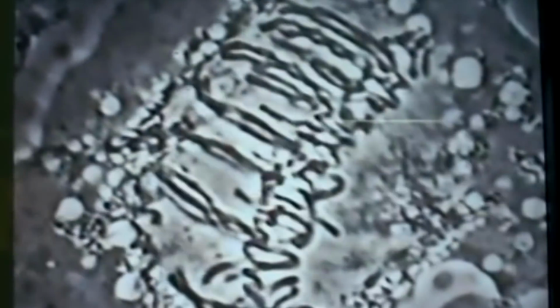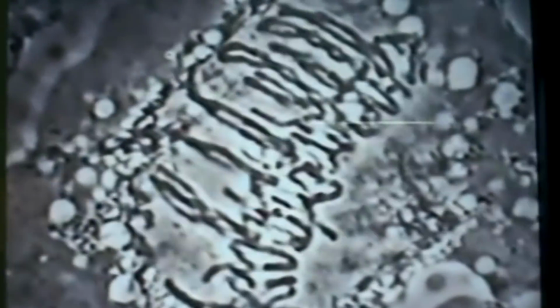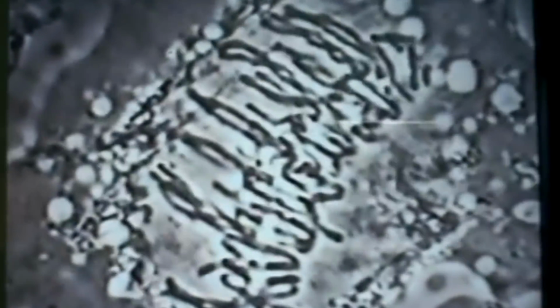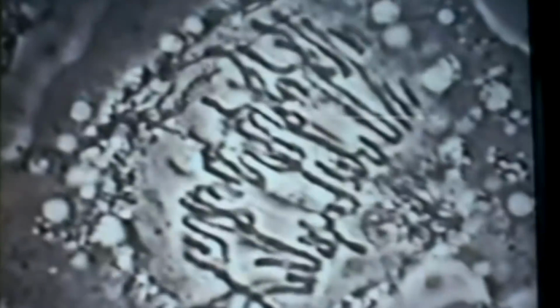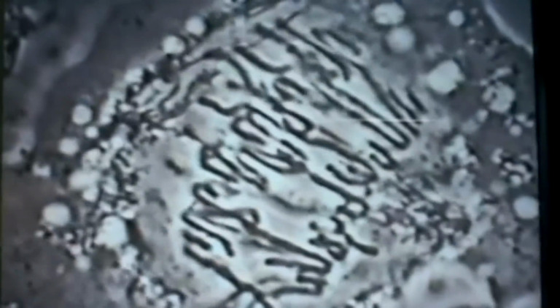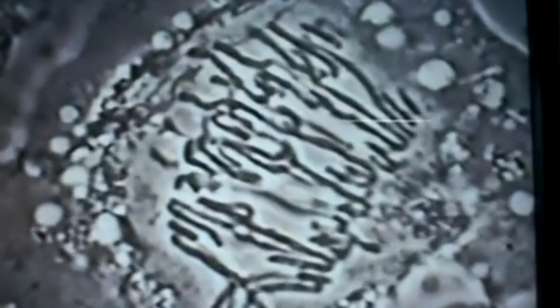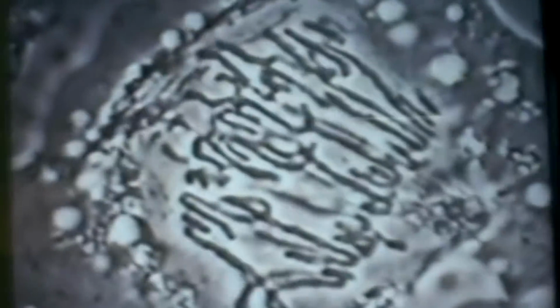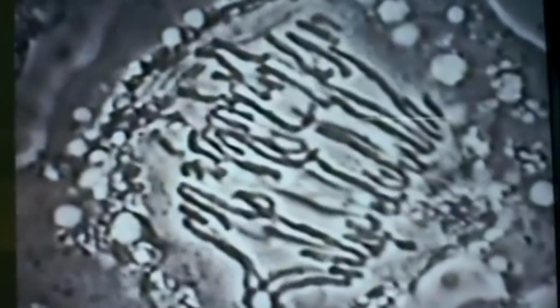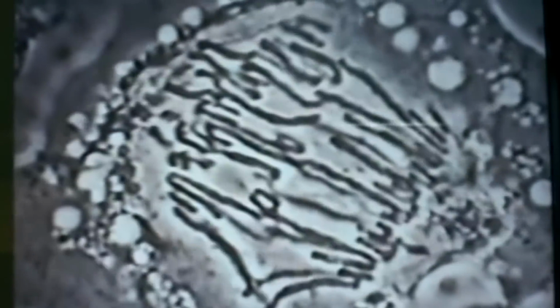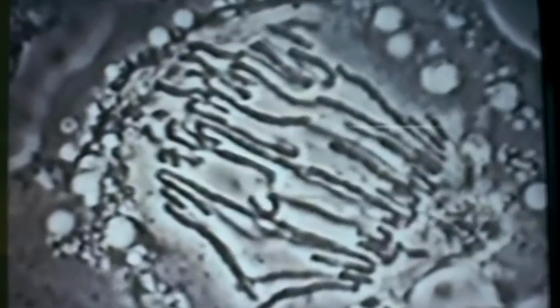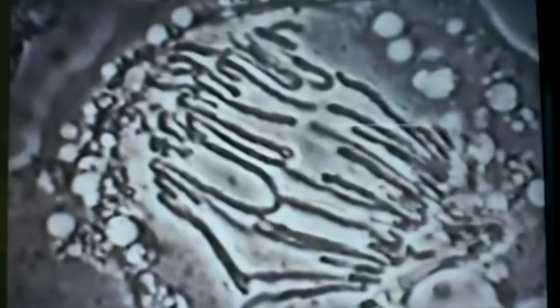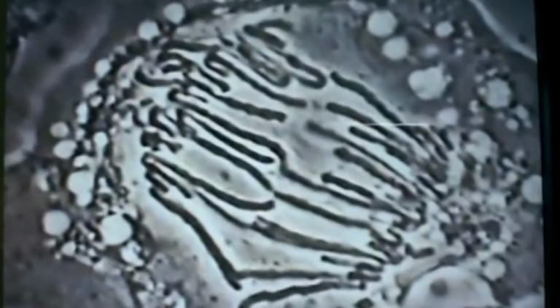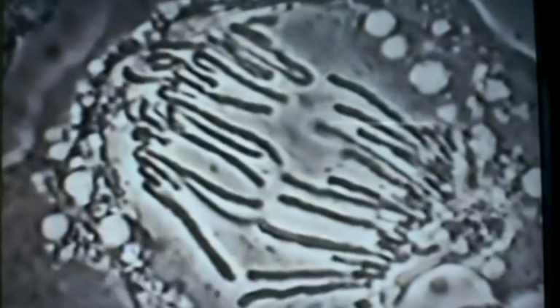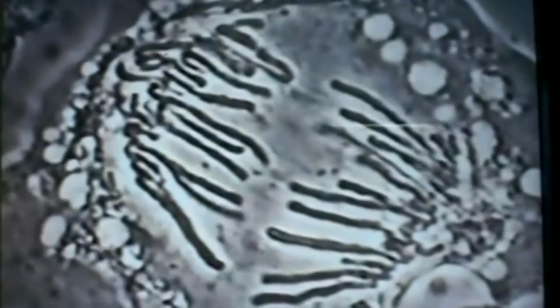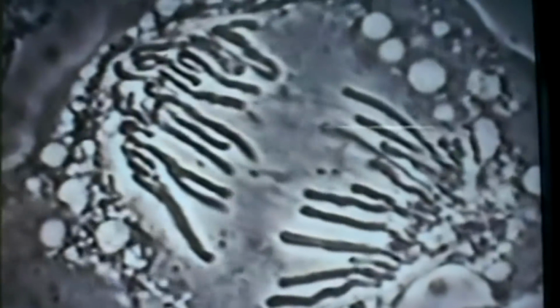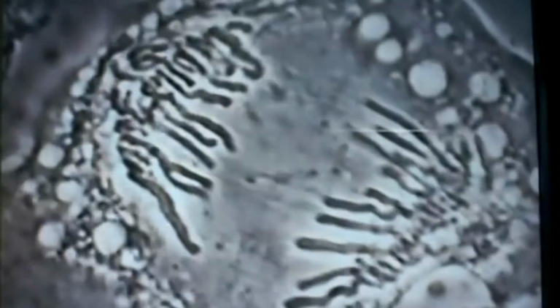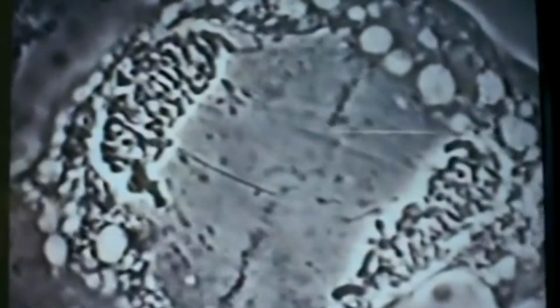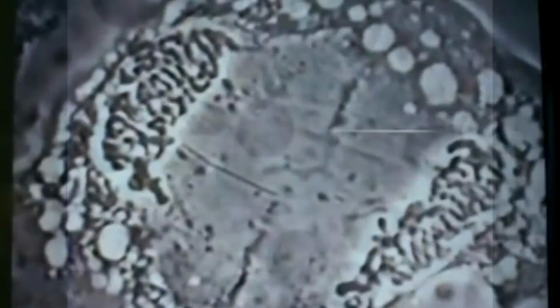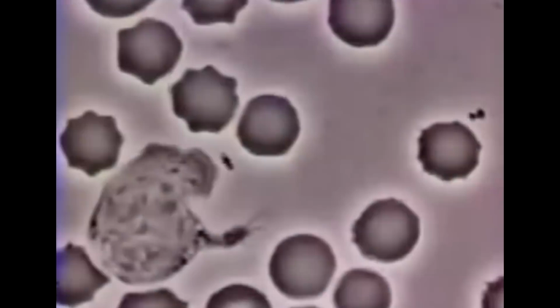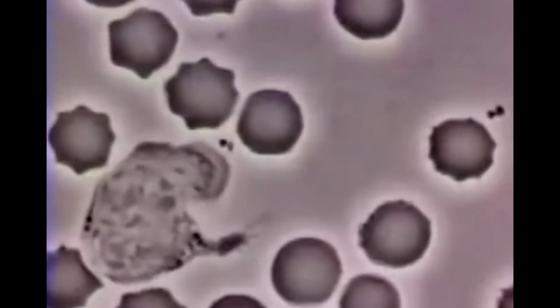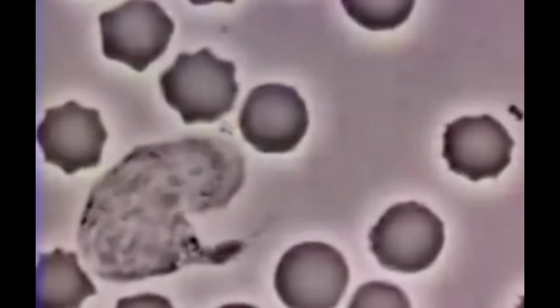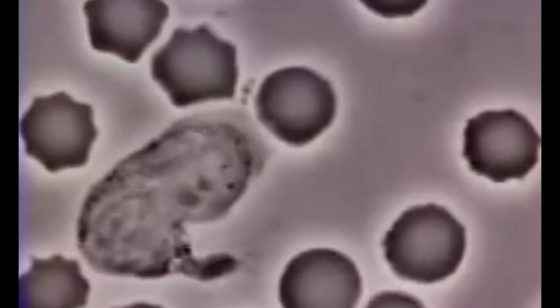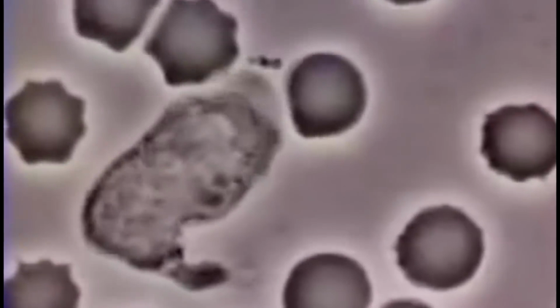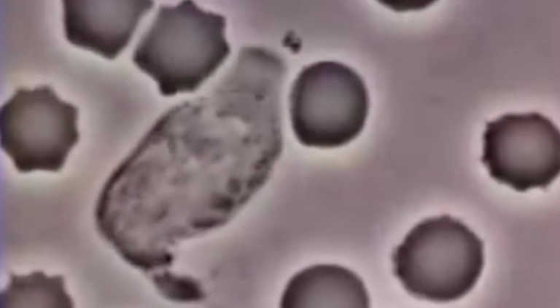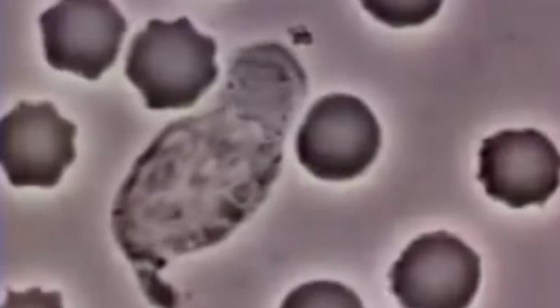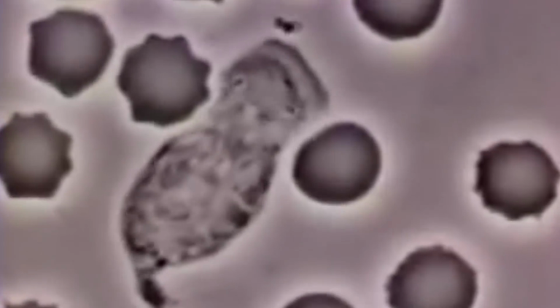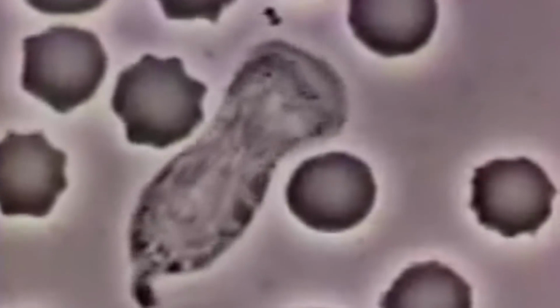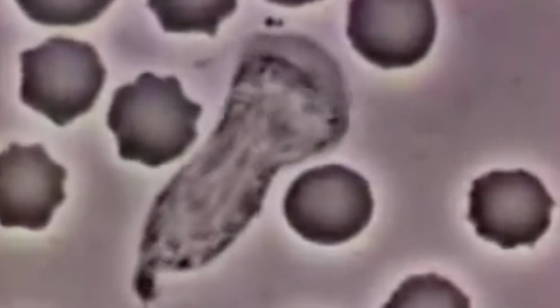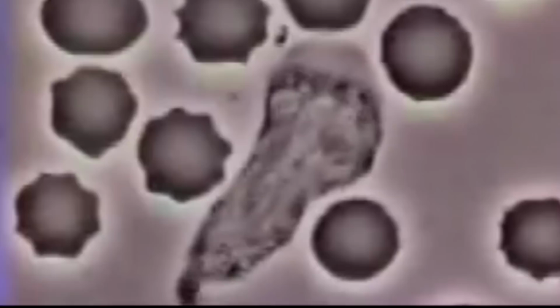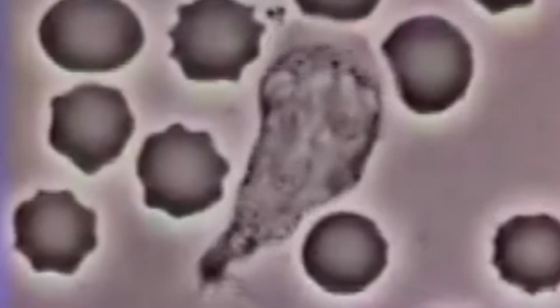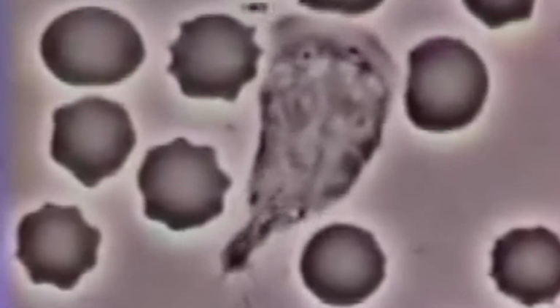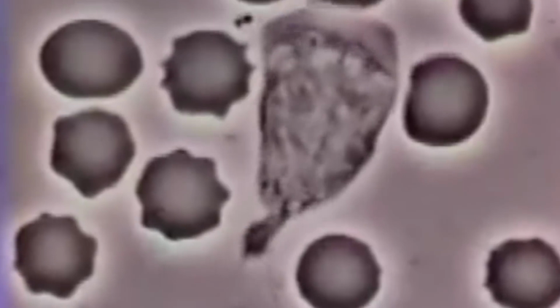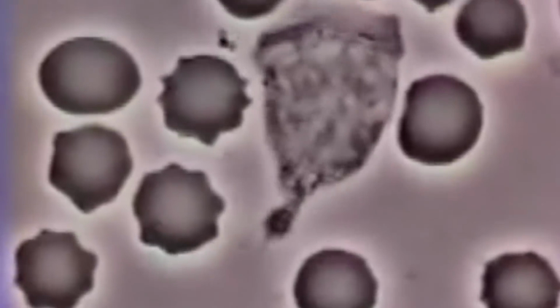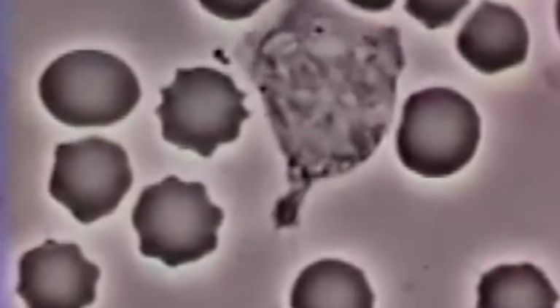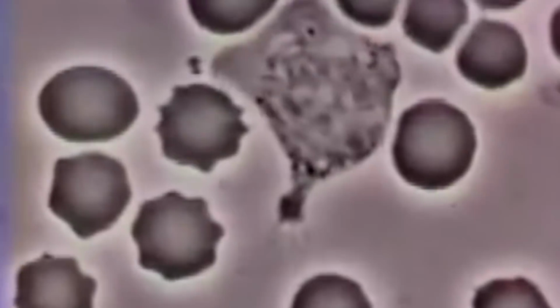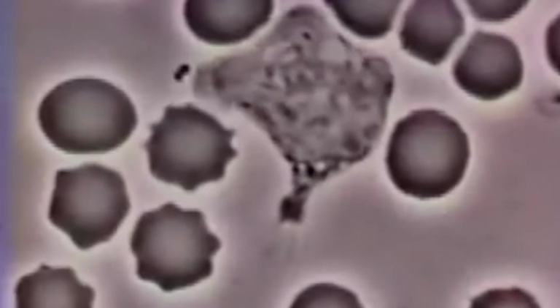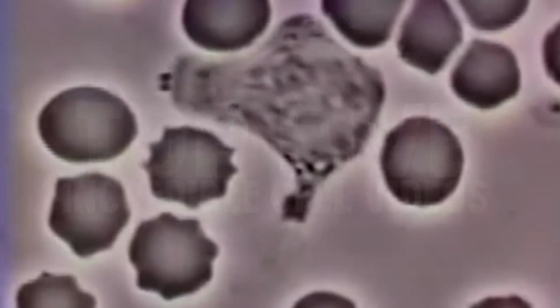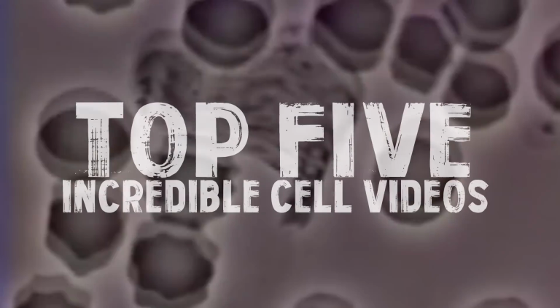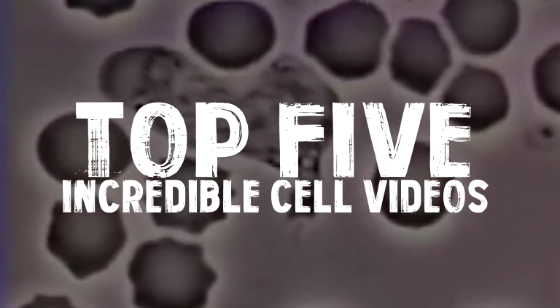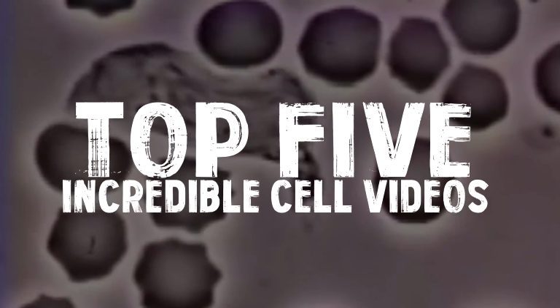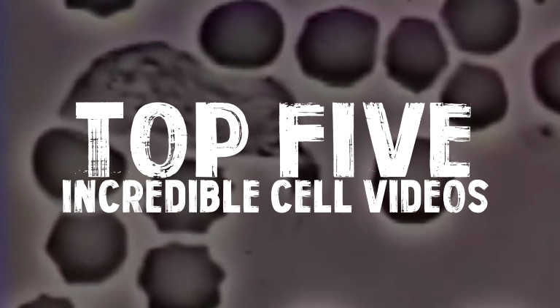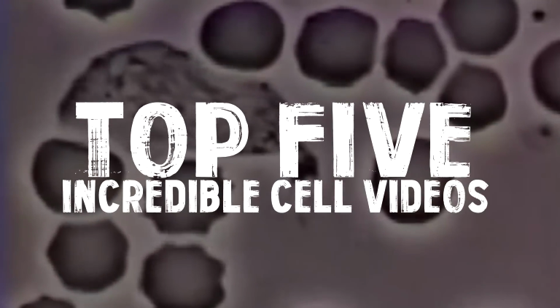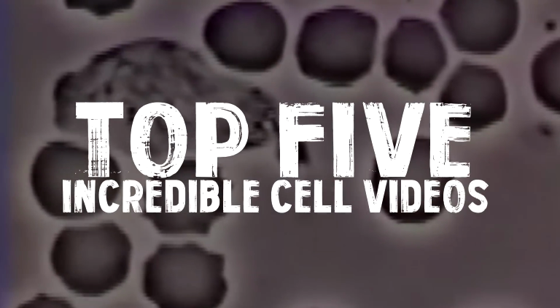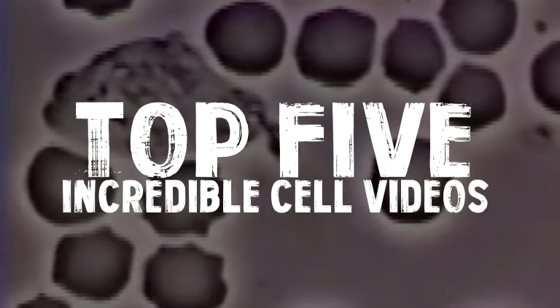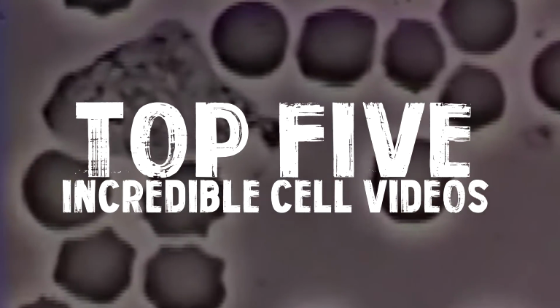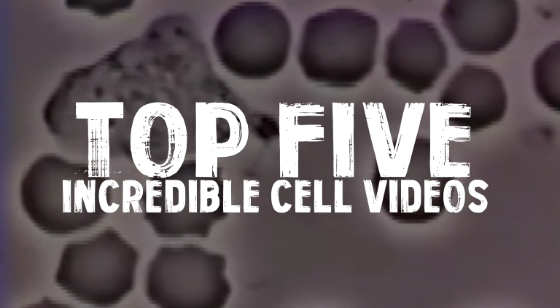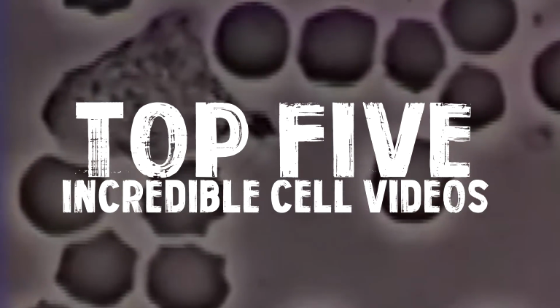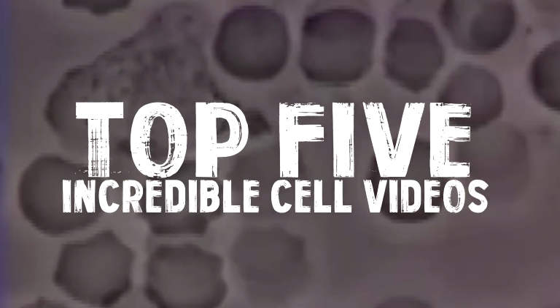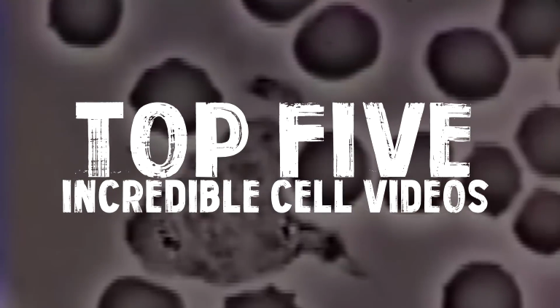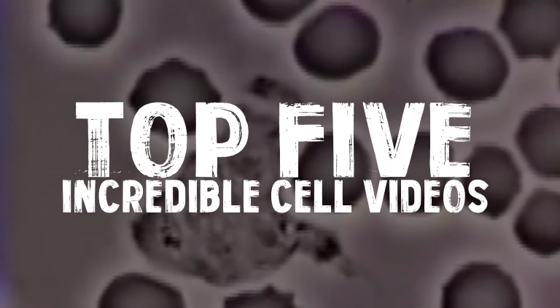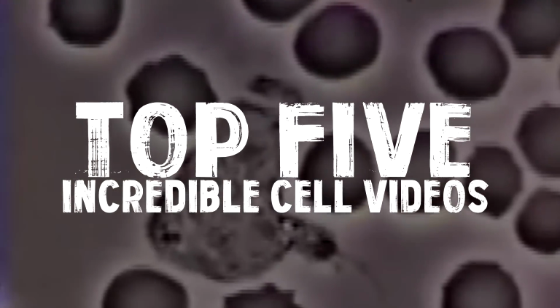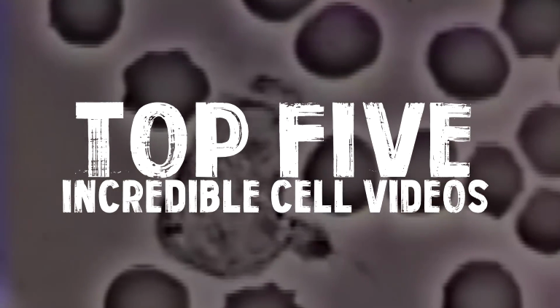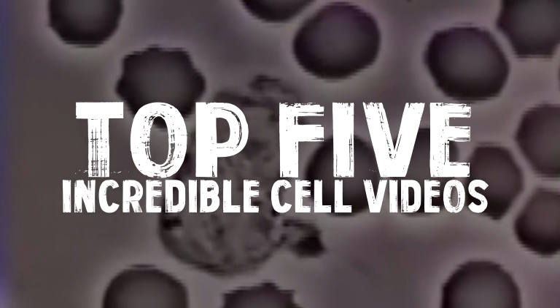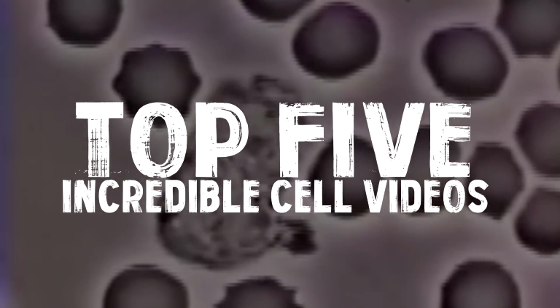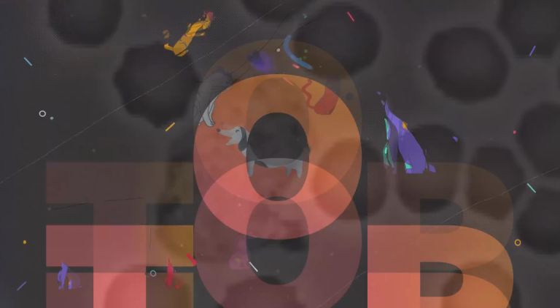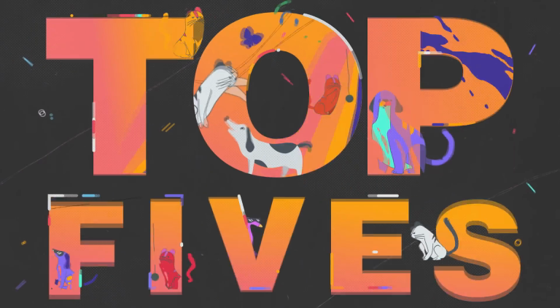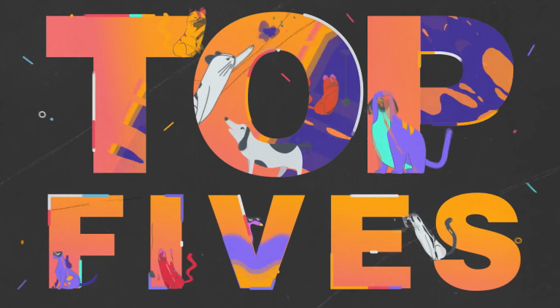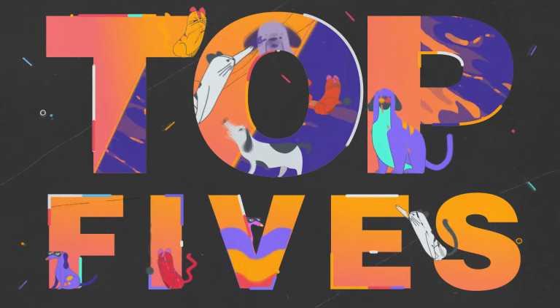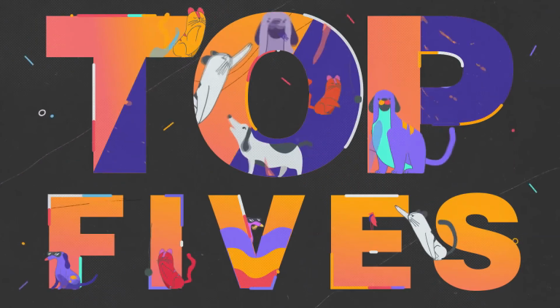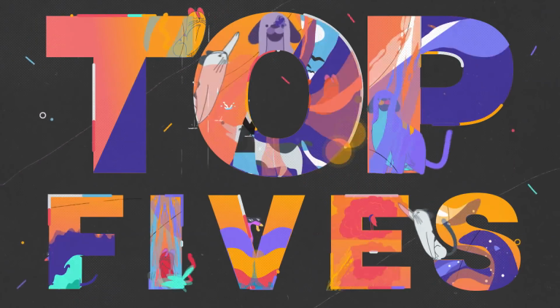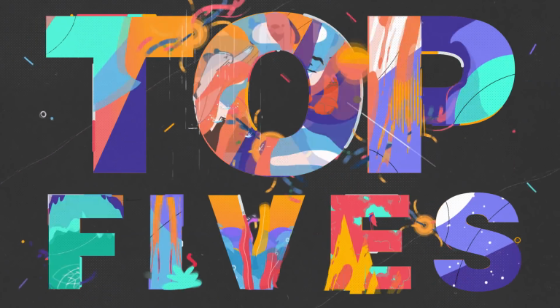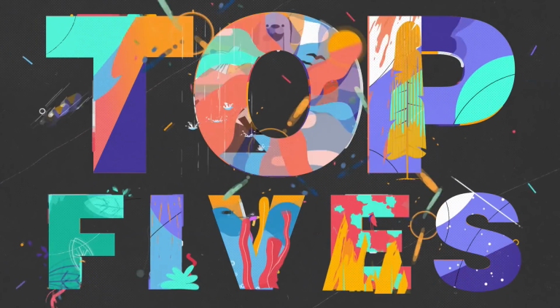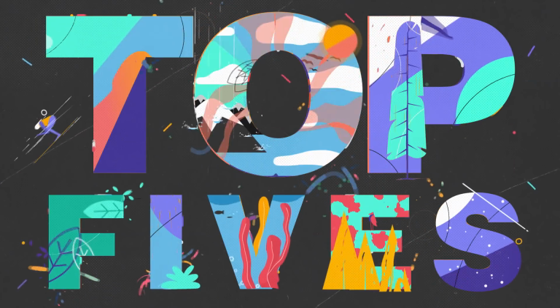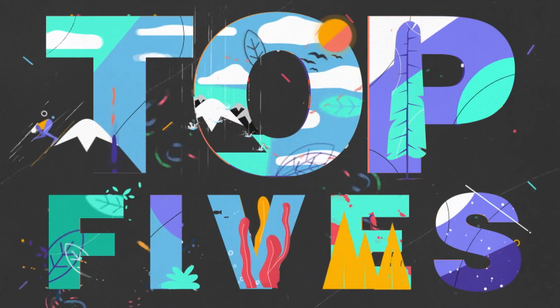You wouldn't believe how things look on a micro level. Today's upload is on the top 5 incredible cell videos.